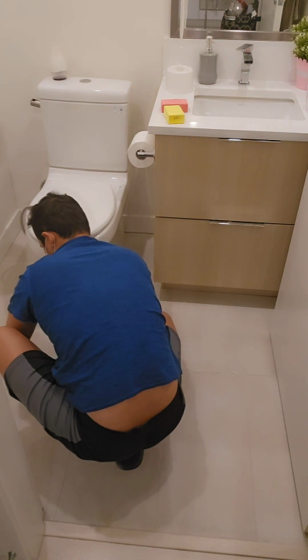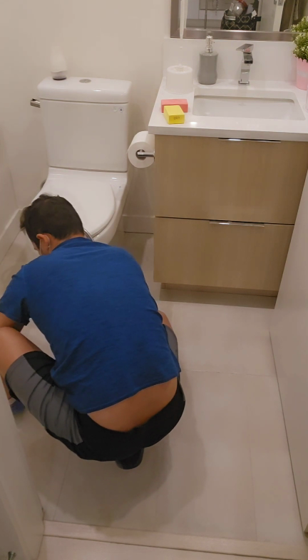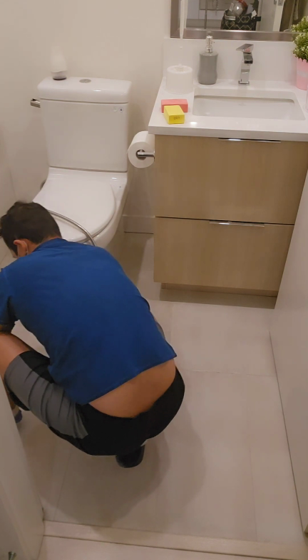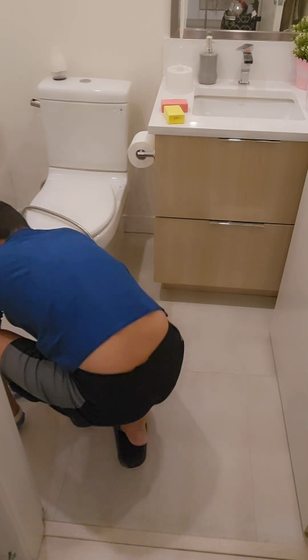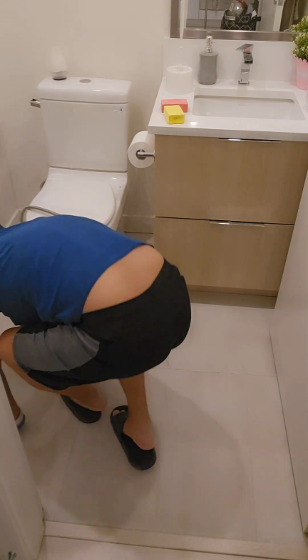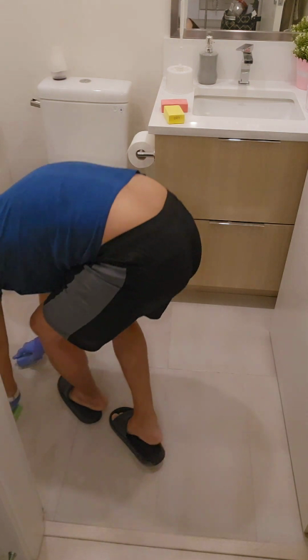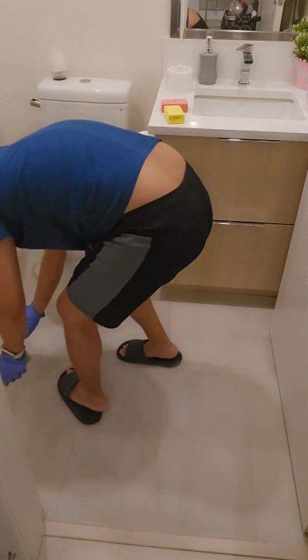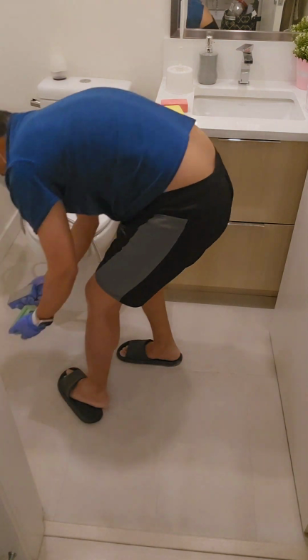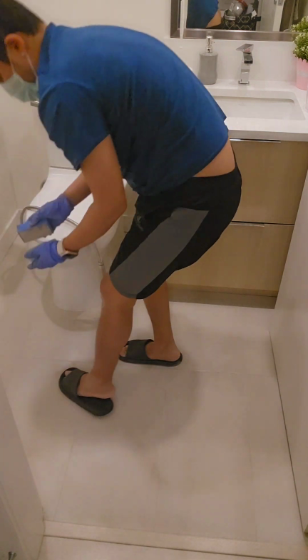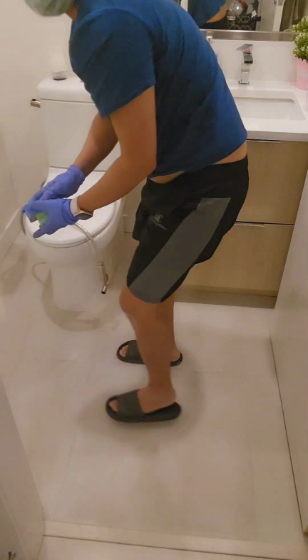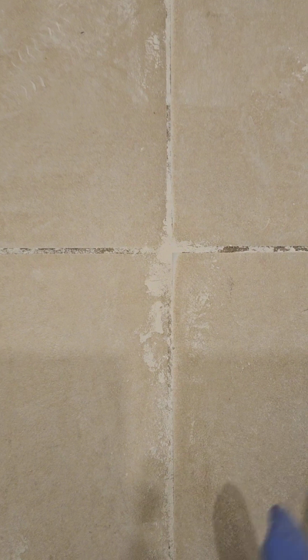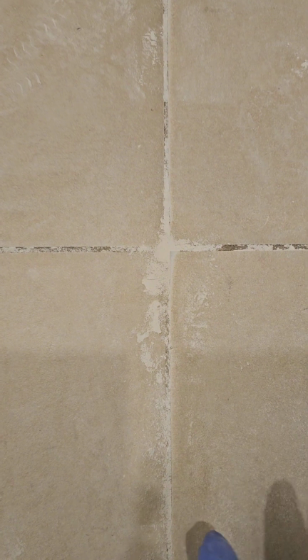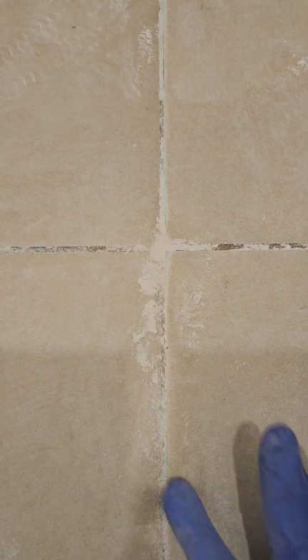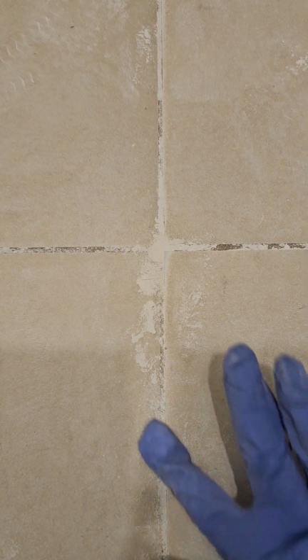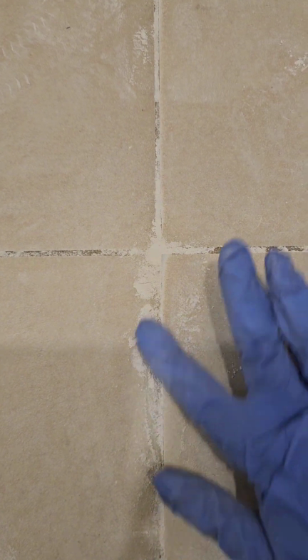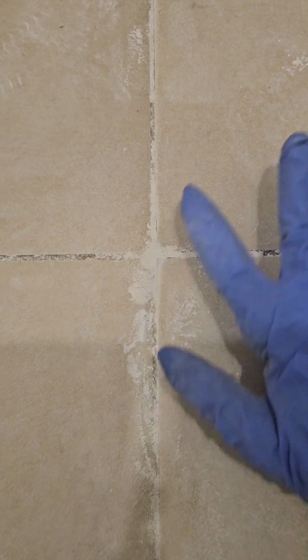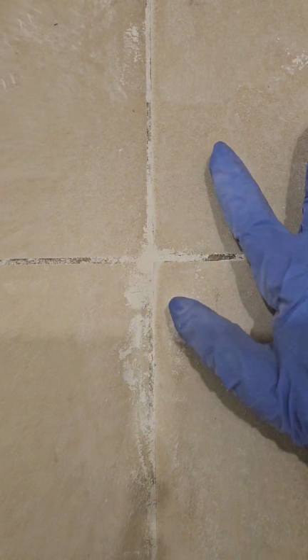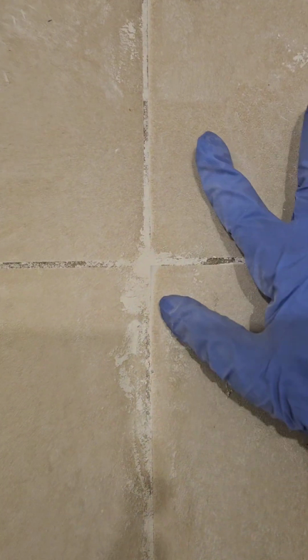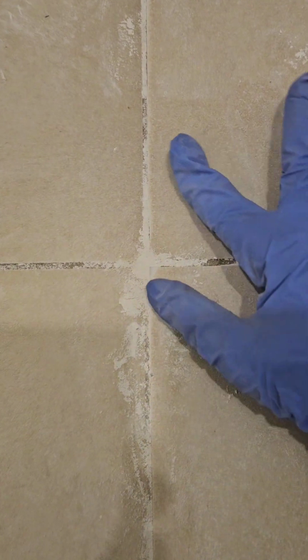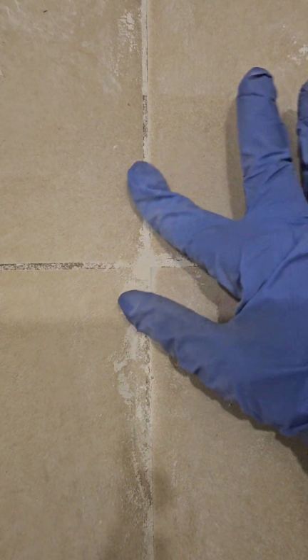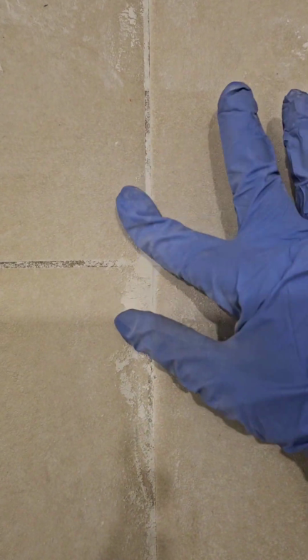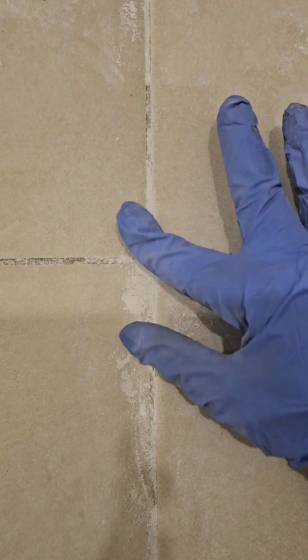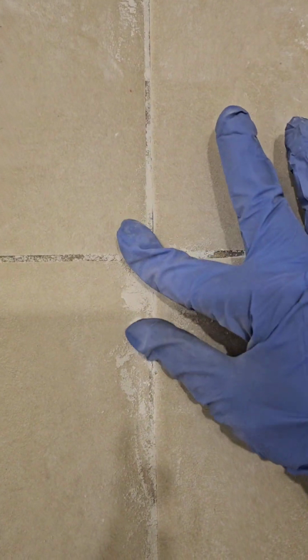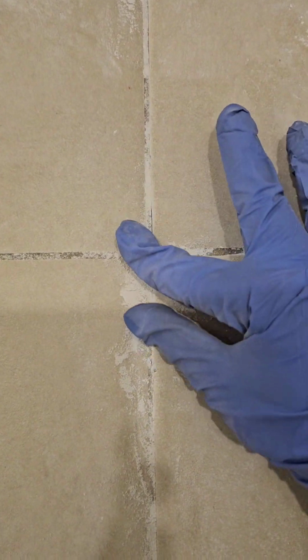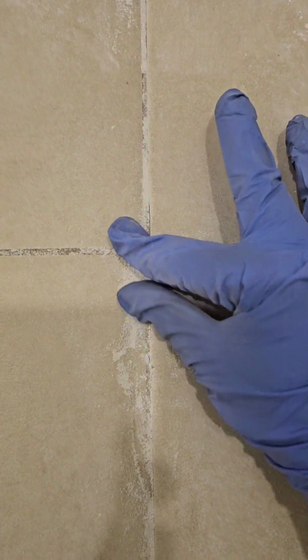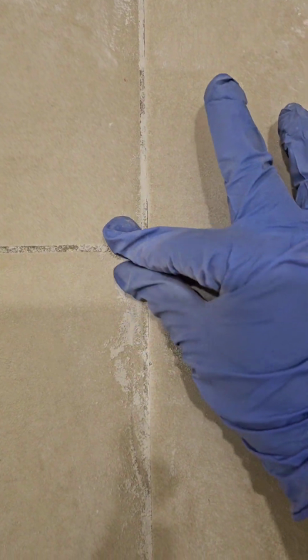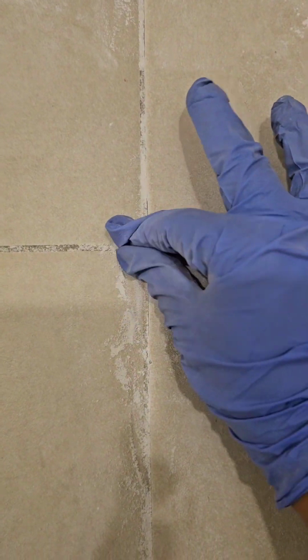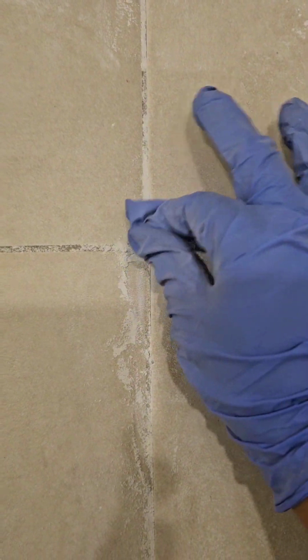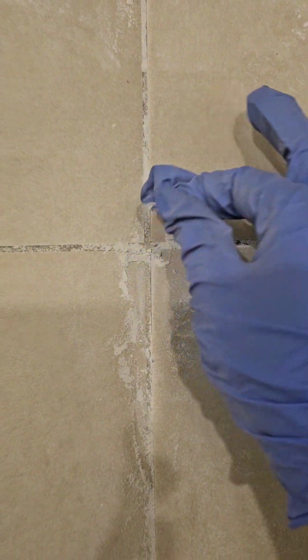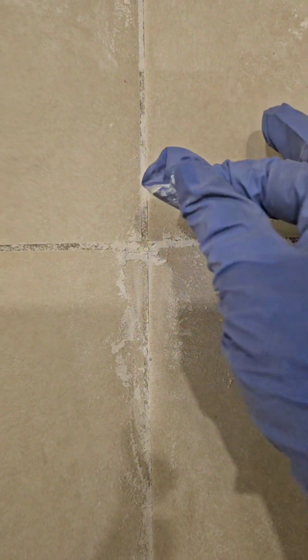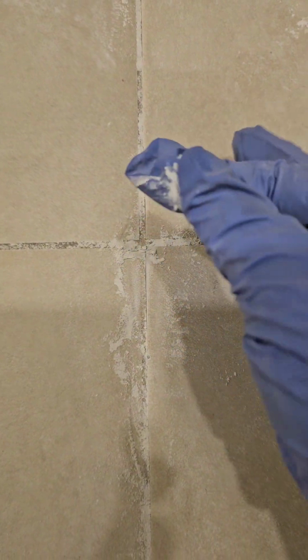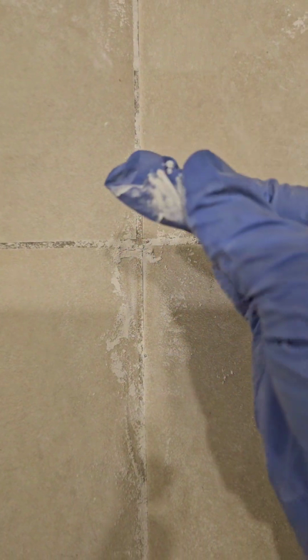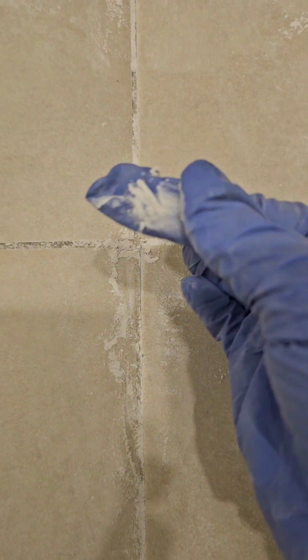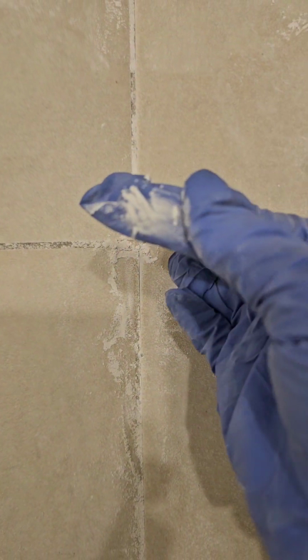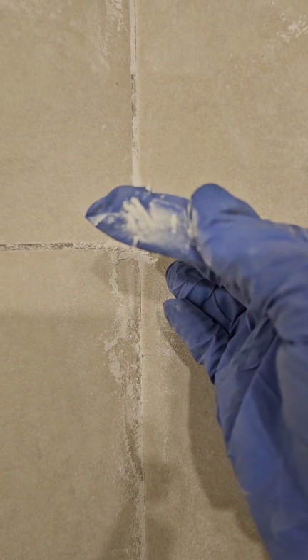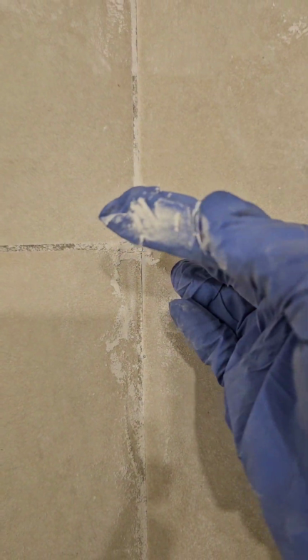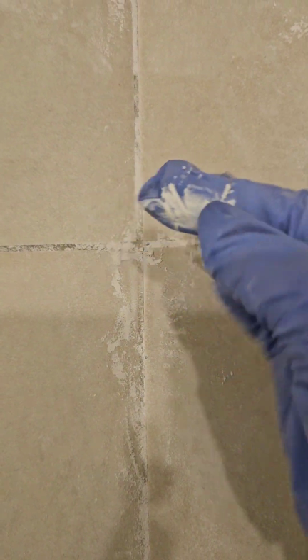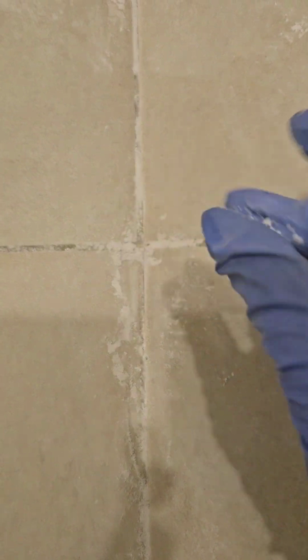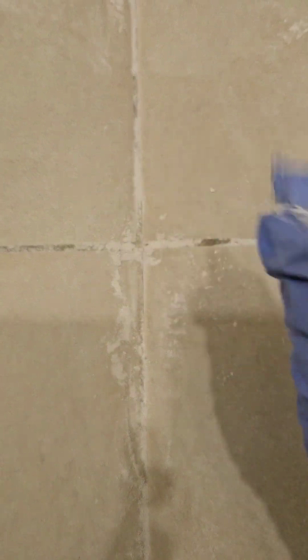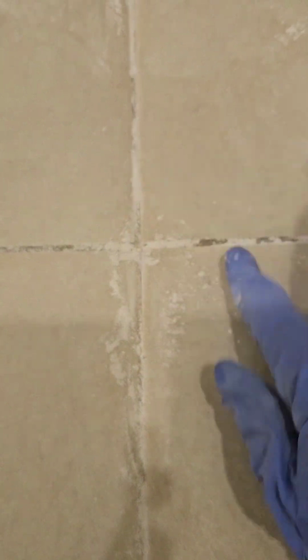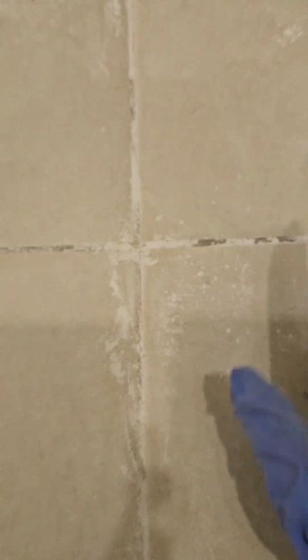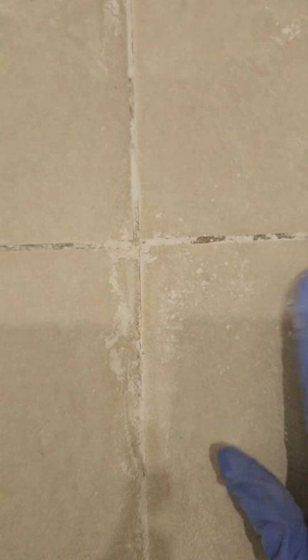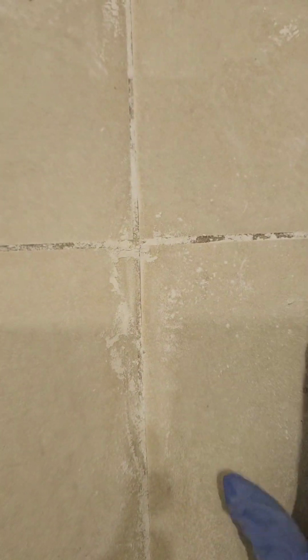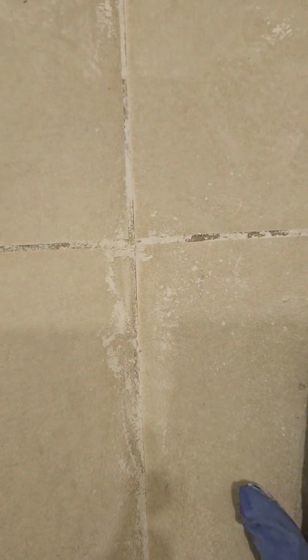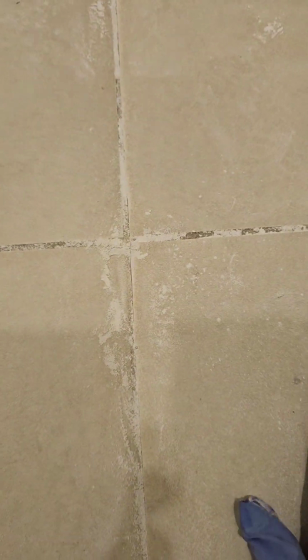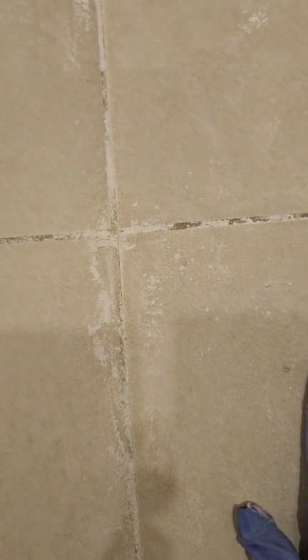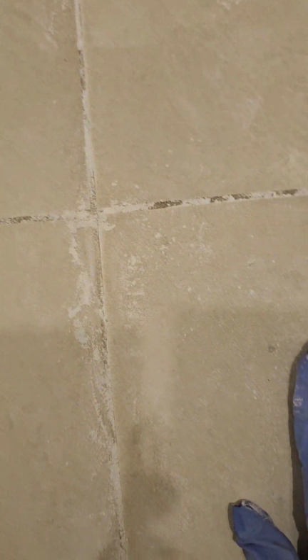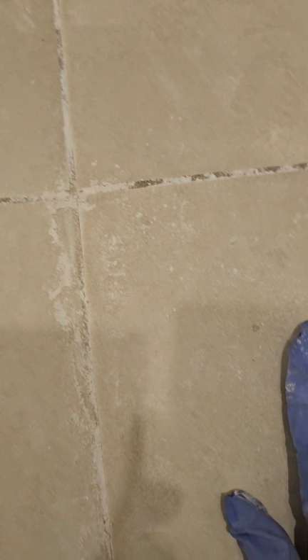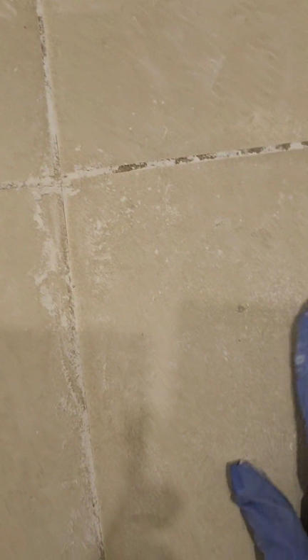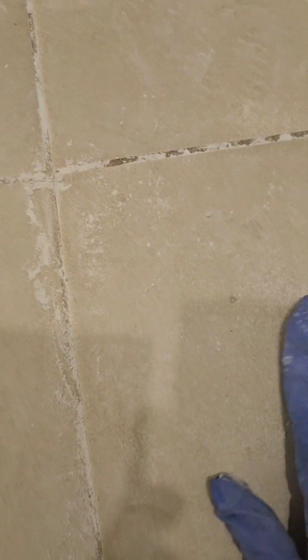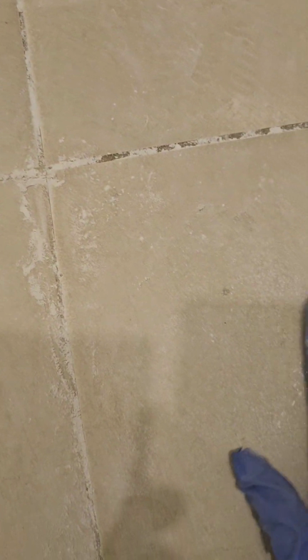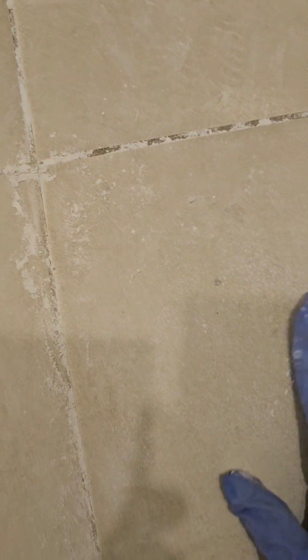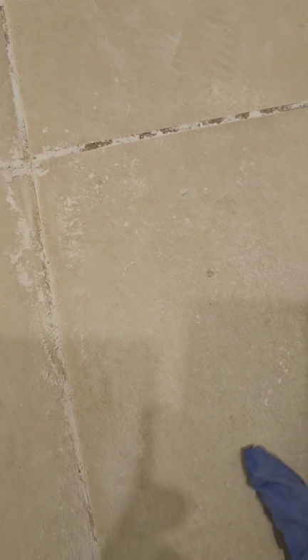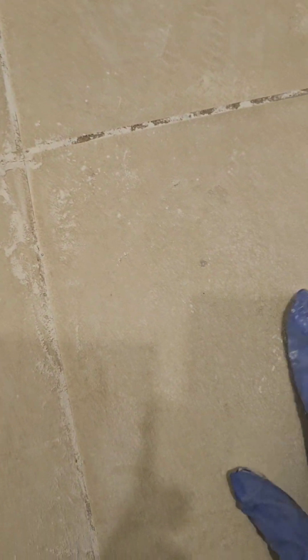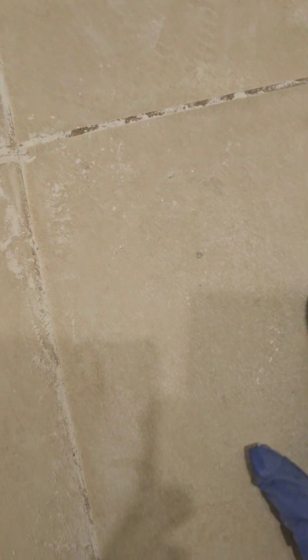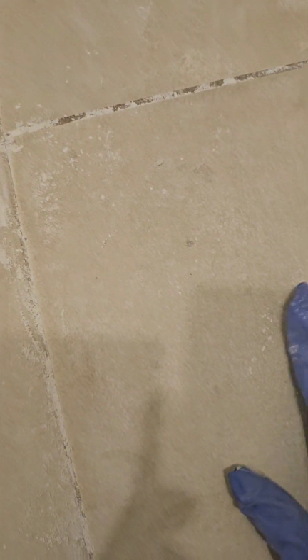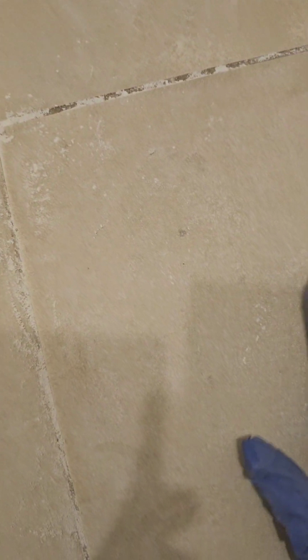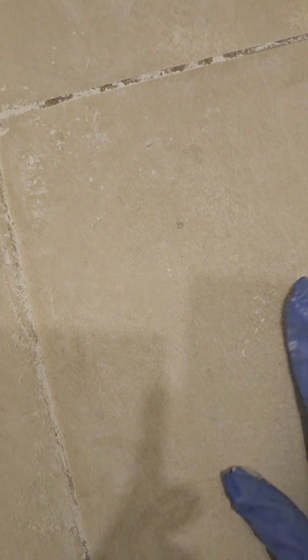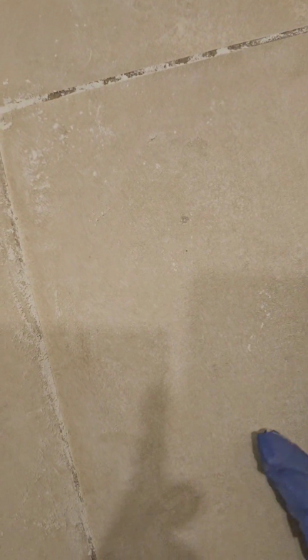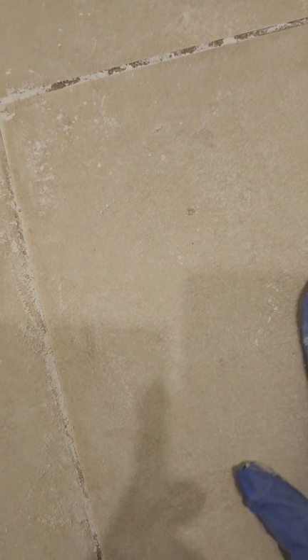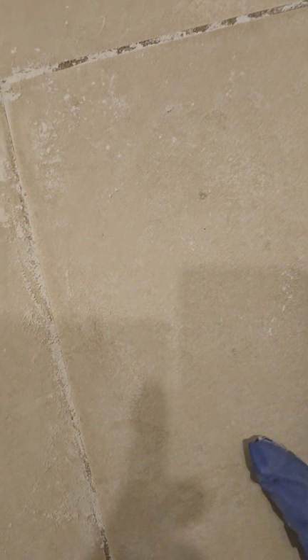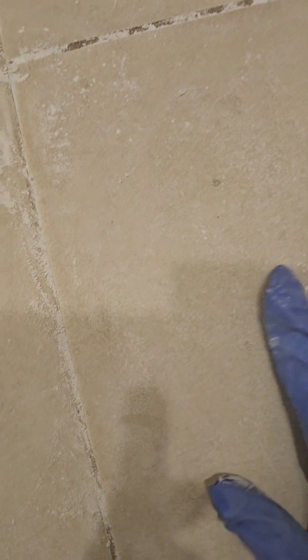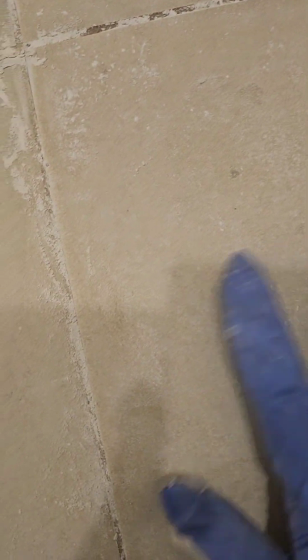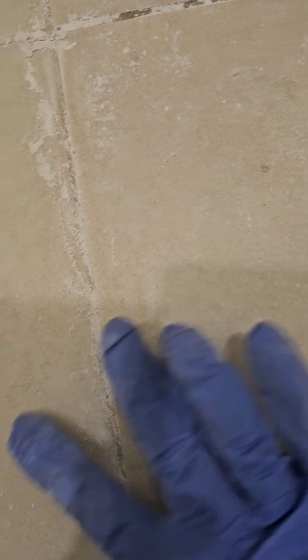Look at the dust — this is just halfway where I used the 400 and 200 pads, but there's still a long way to go.